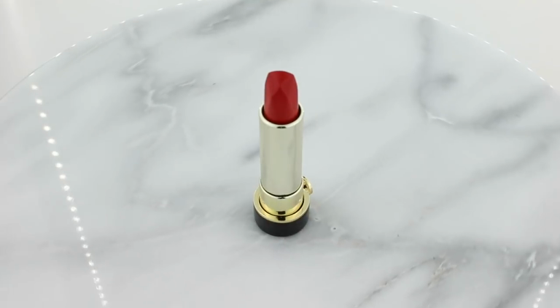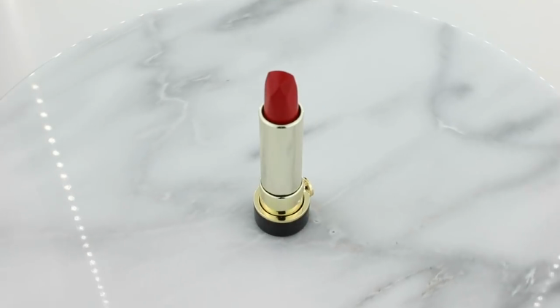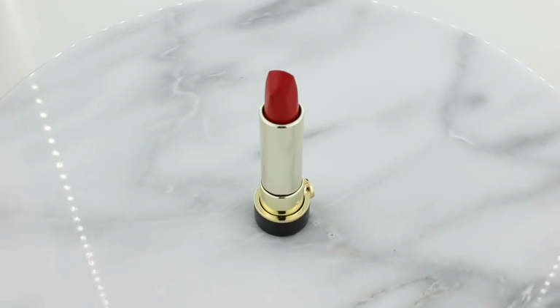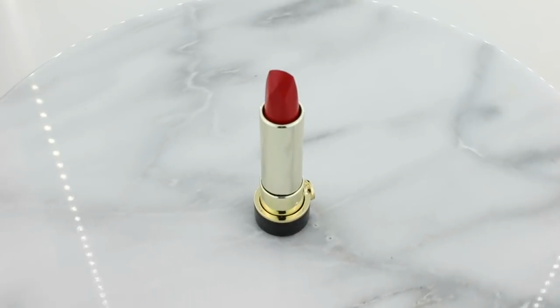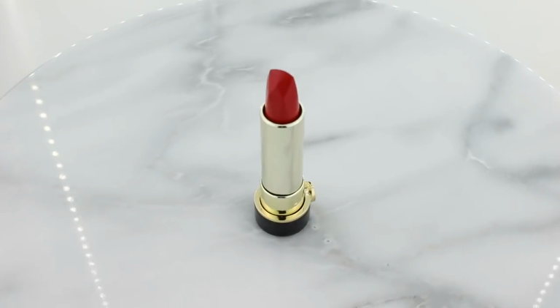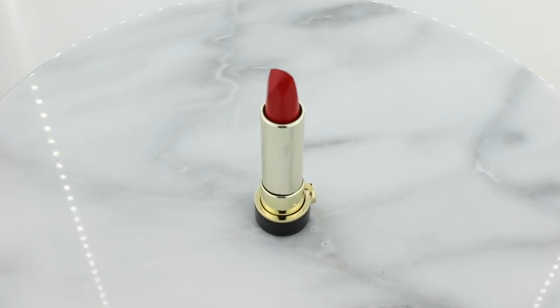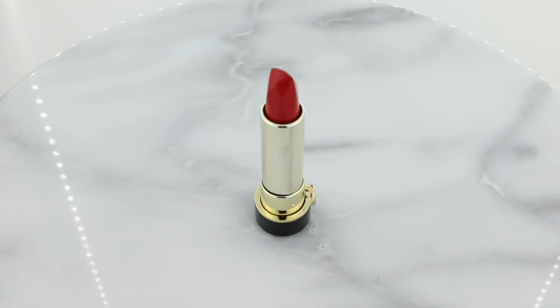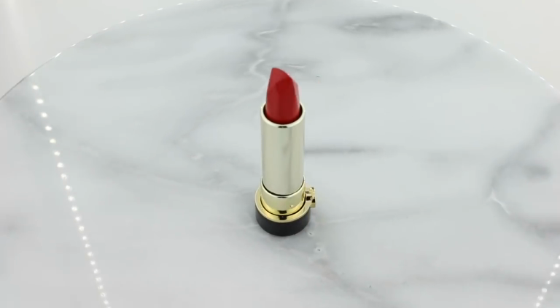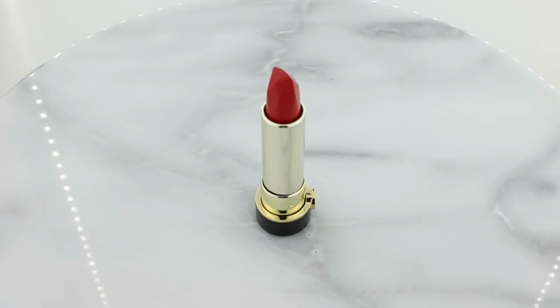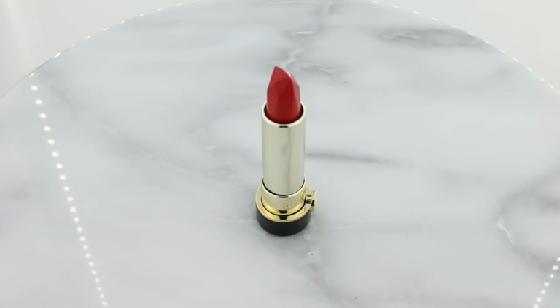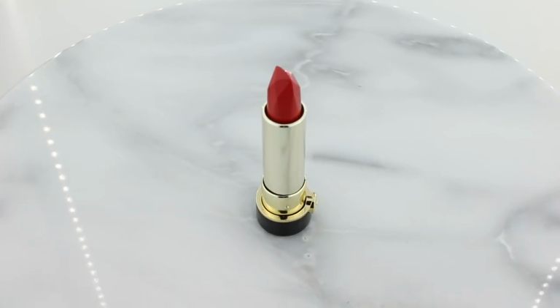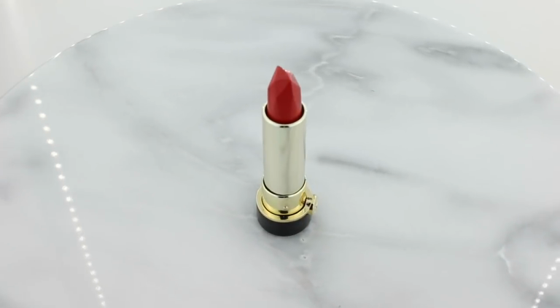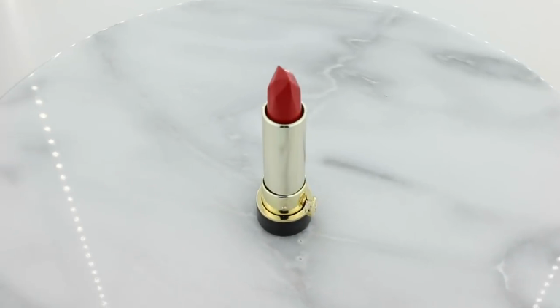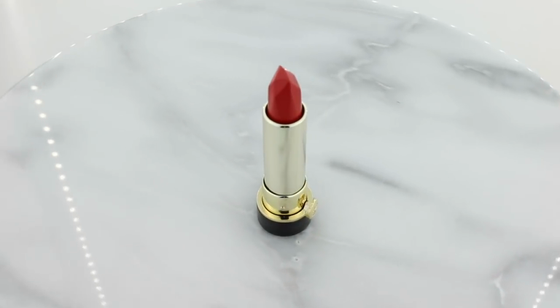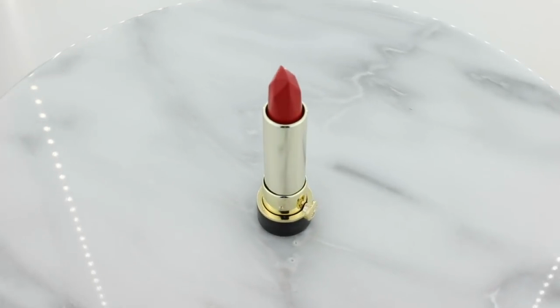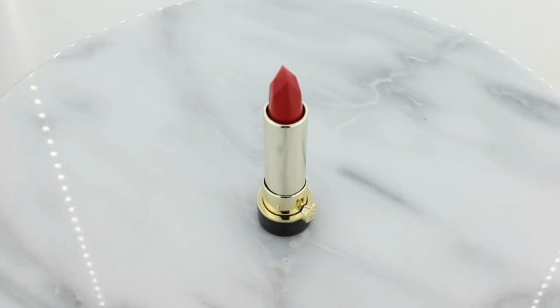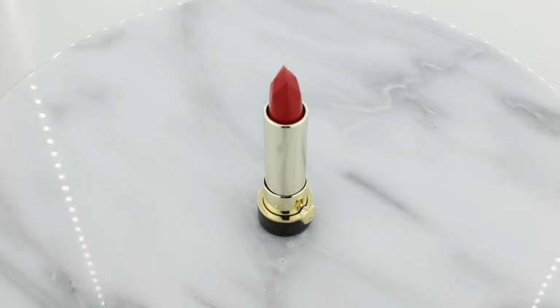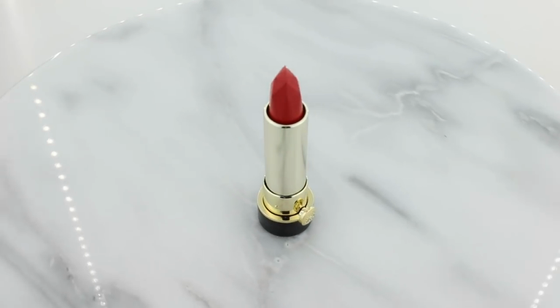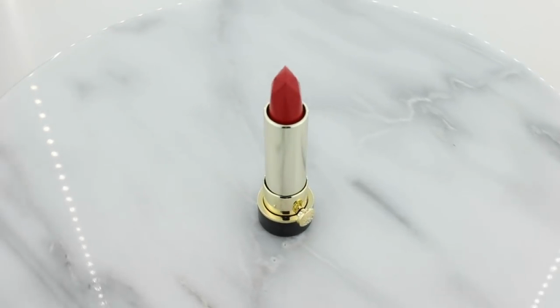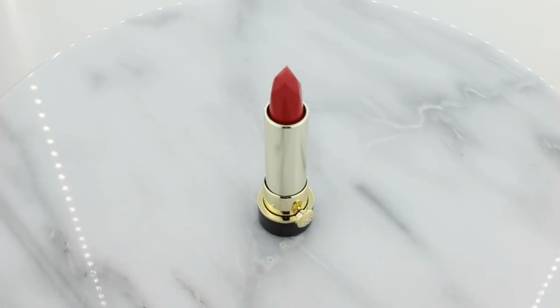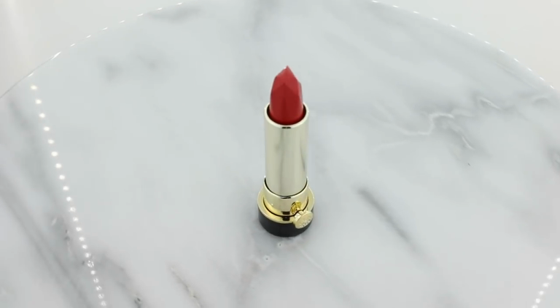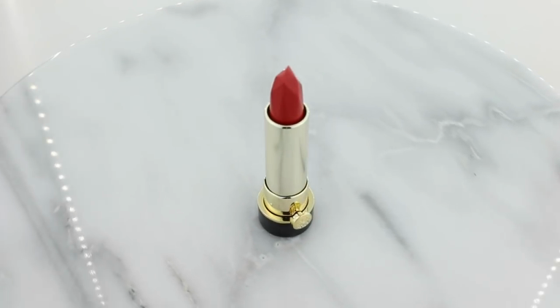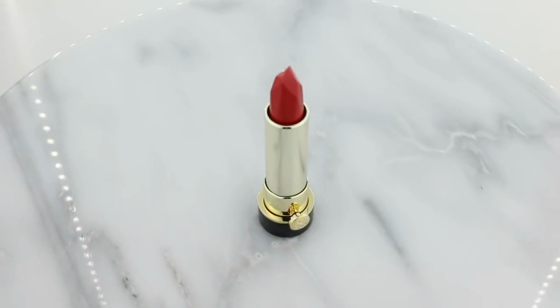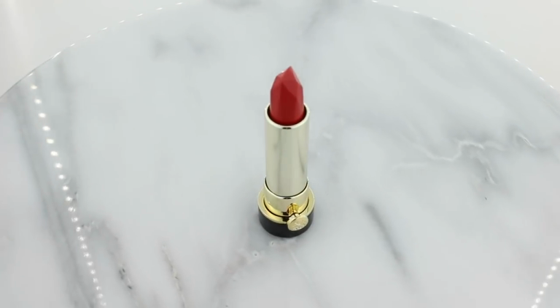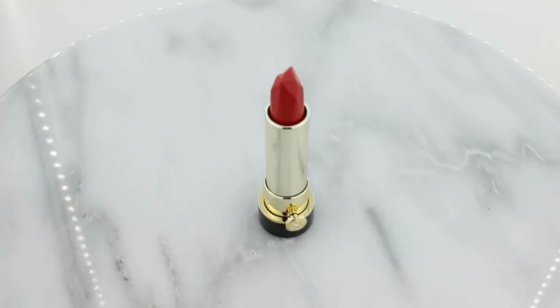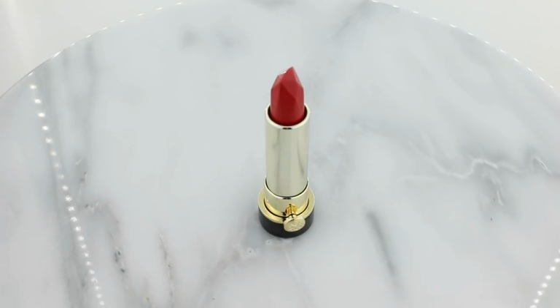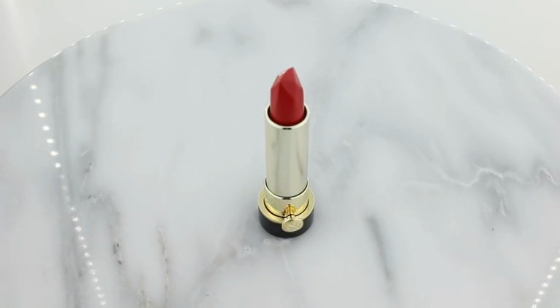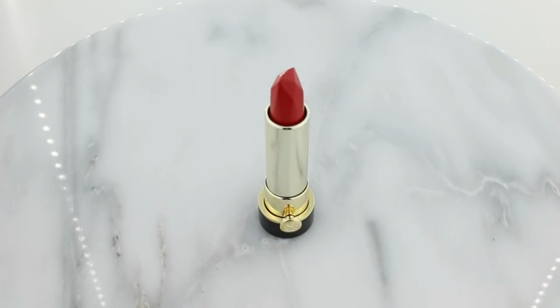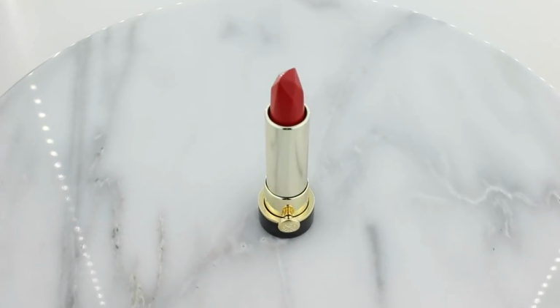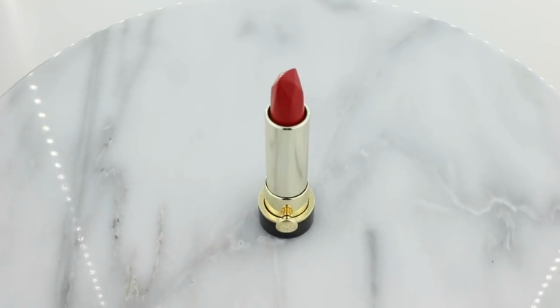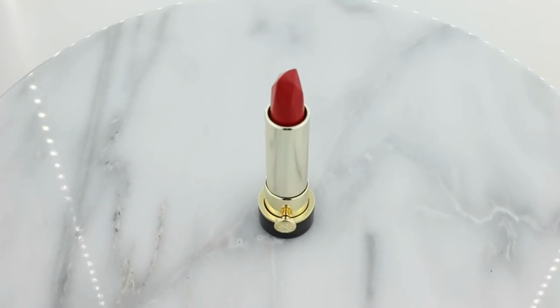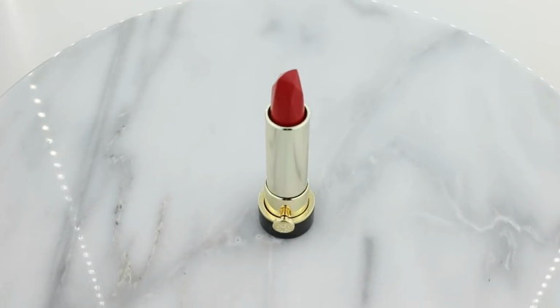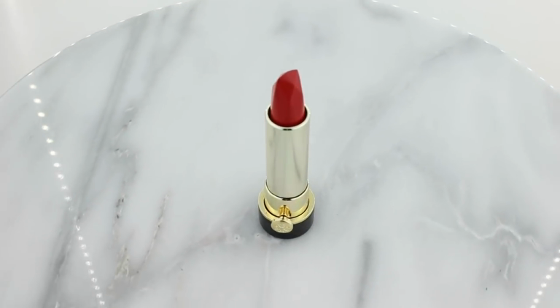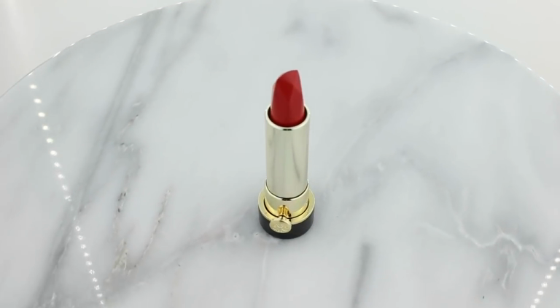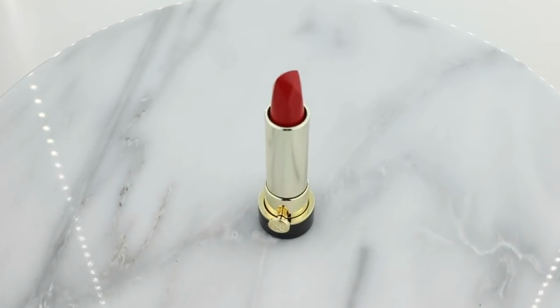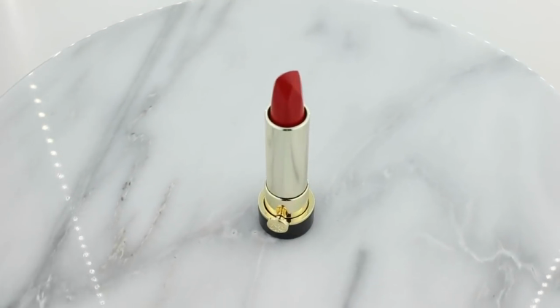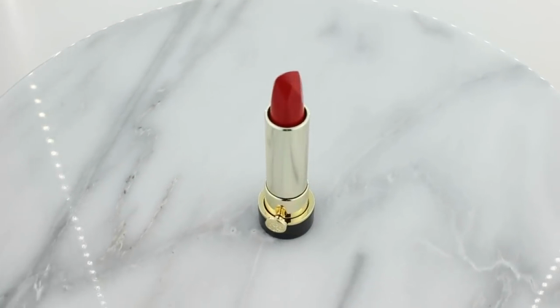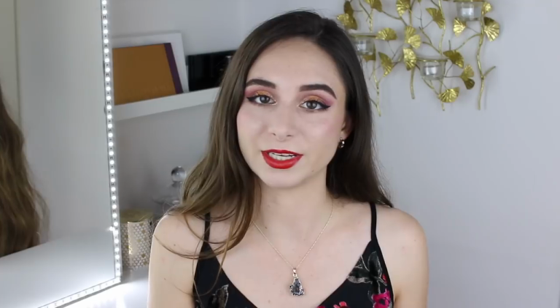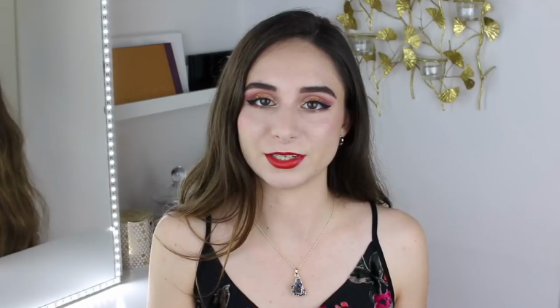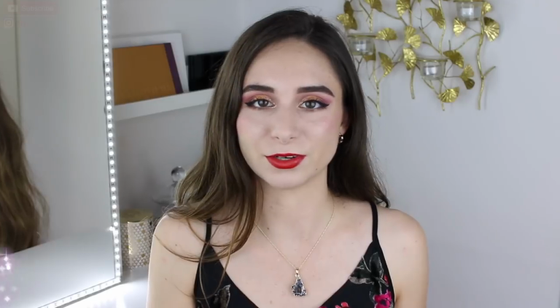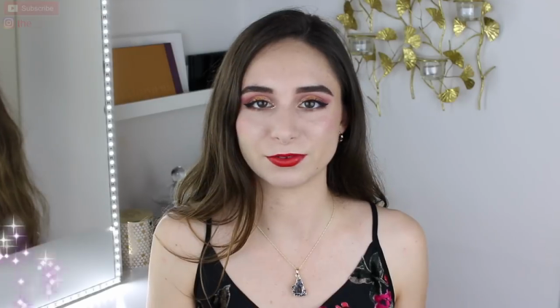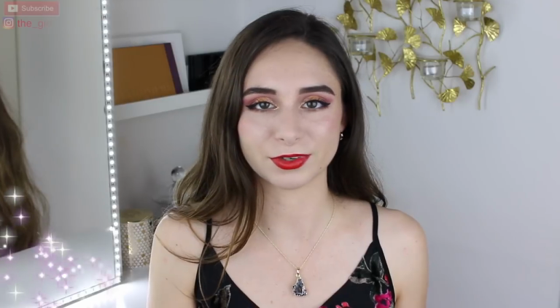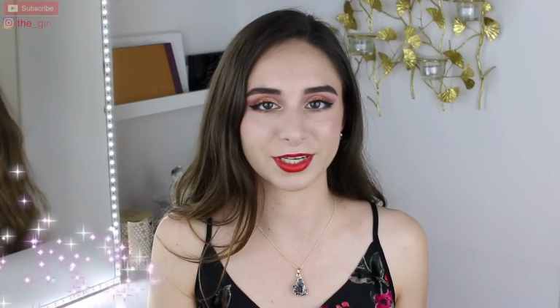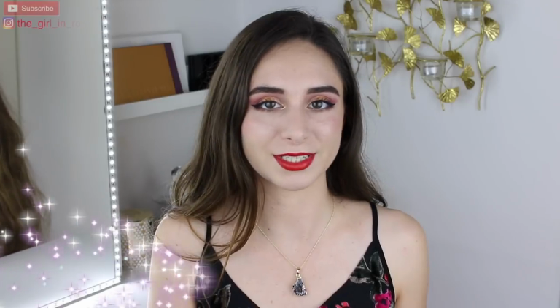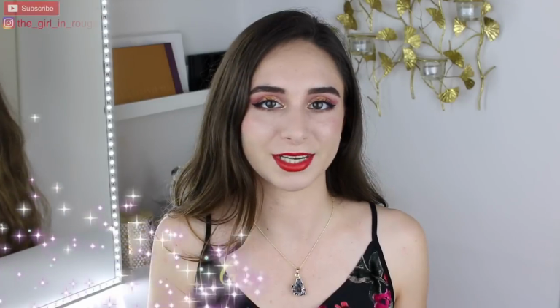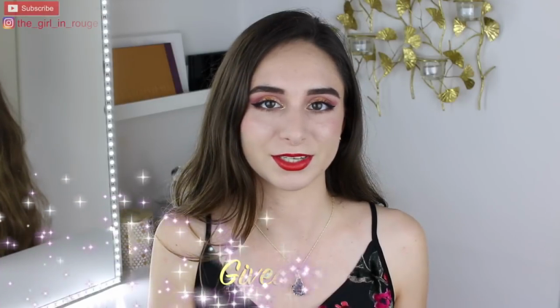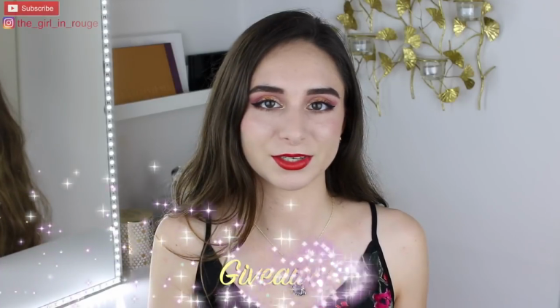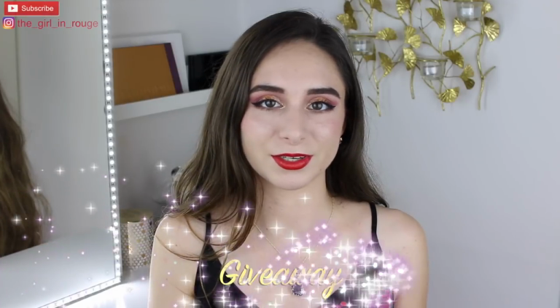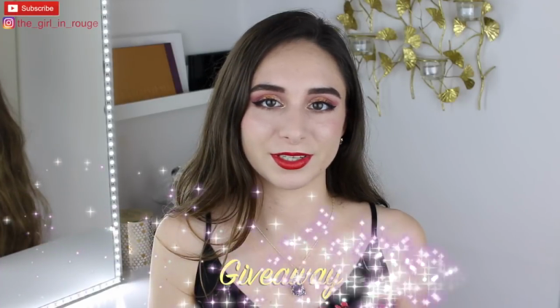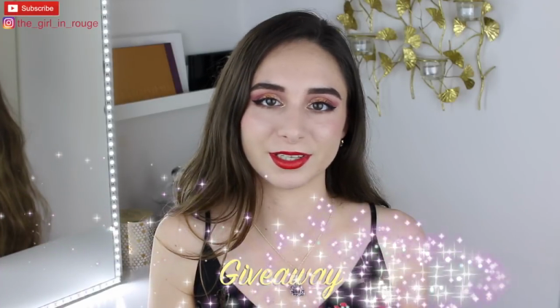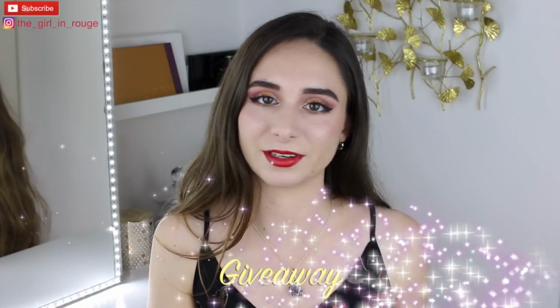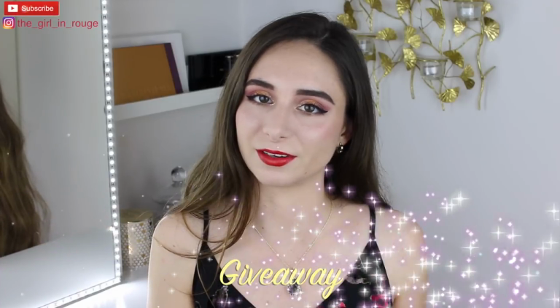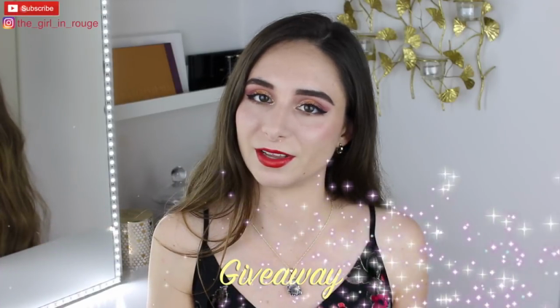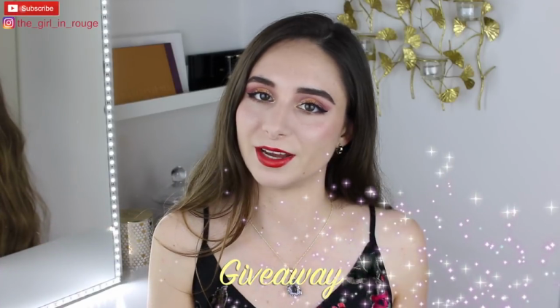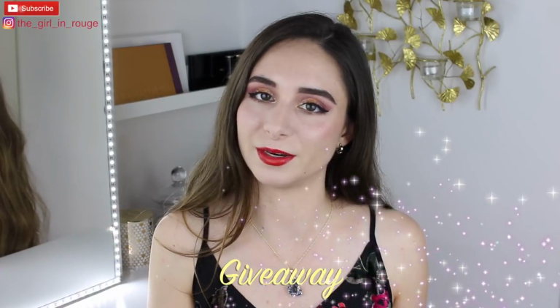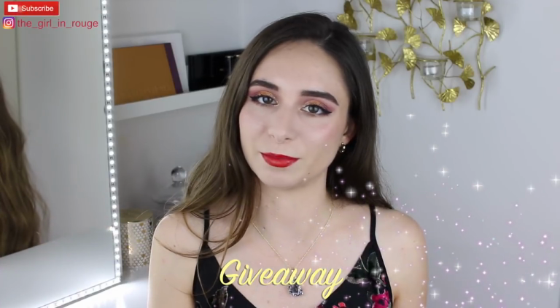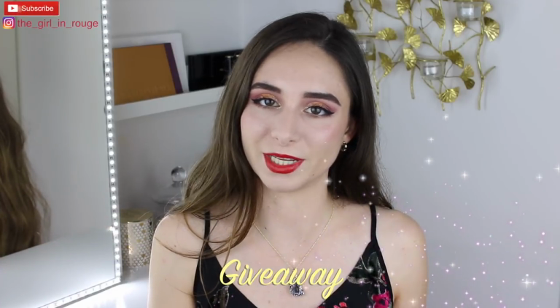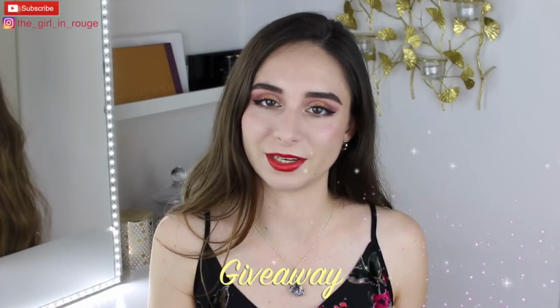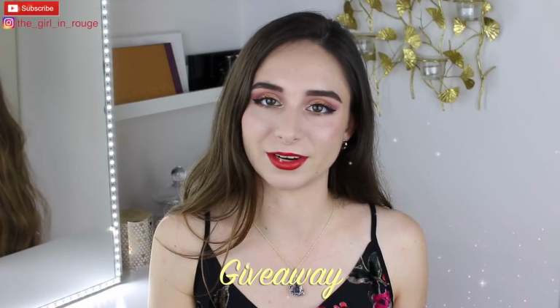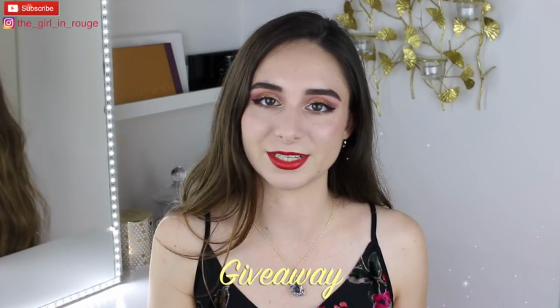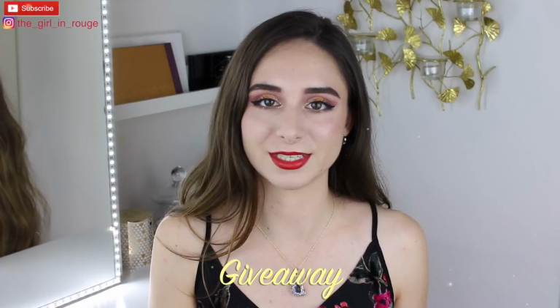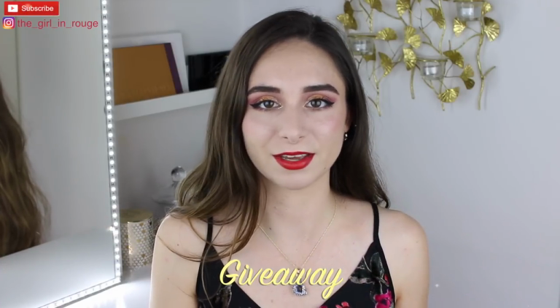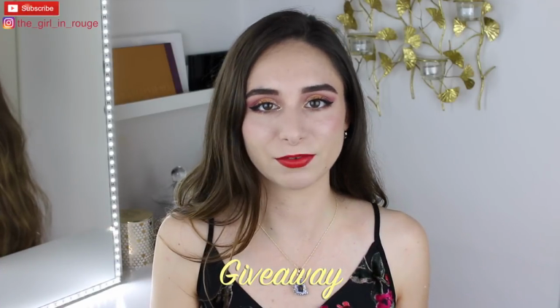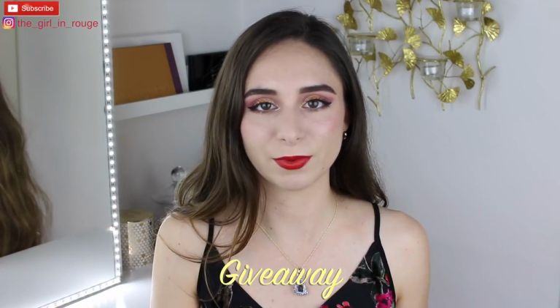I did pick up some new things. I hope that you guys find this helpful, and don't forget to enter in the Guerlain Meteorites giveaway.